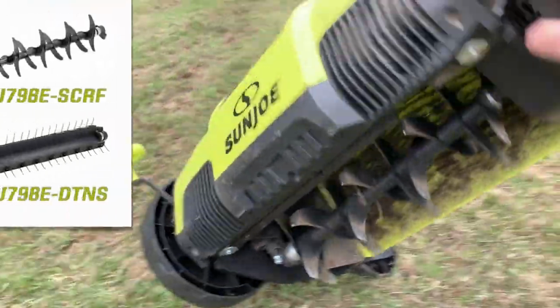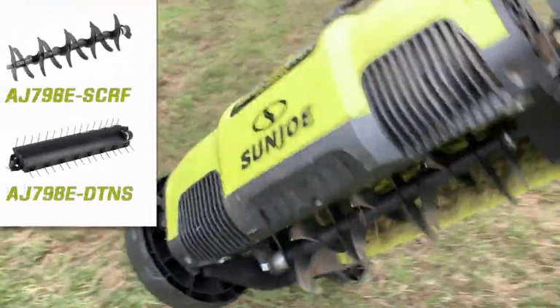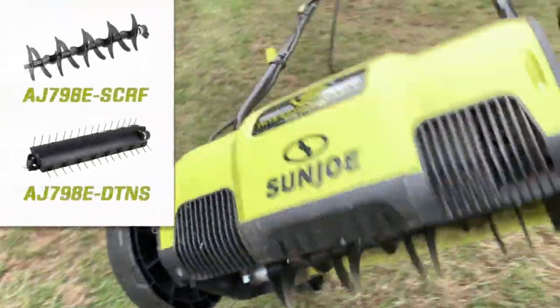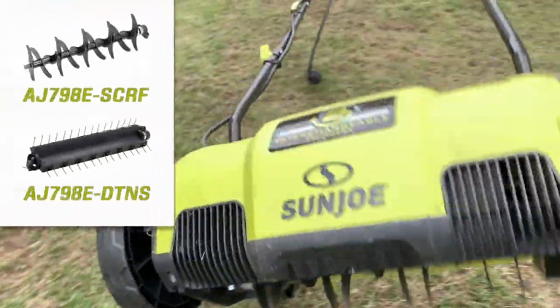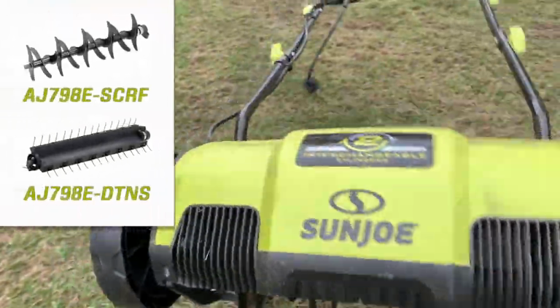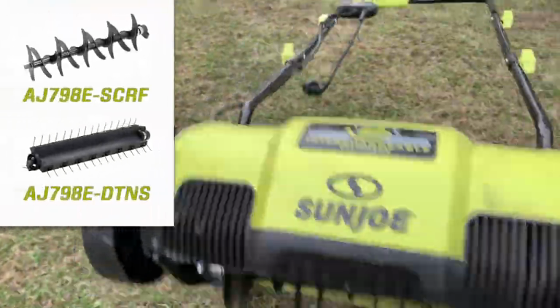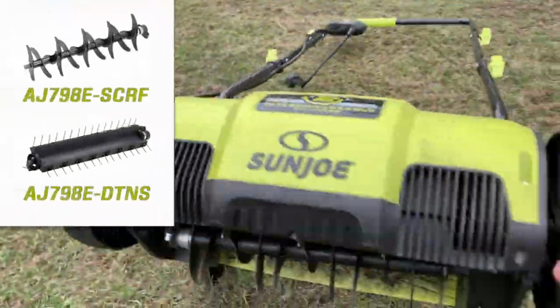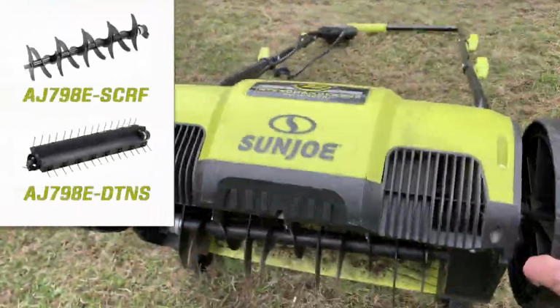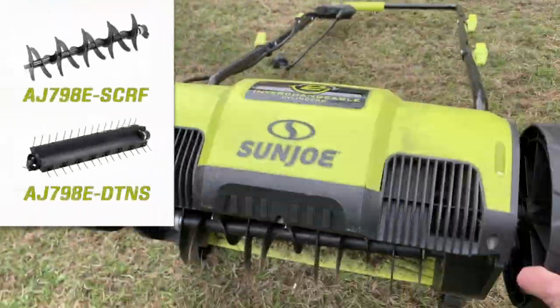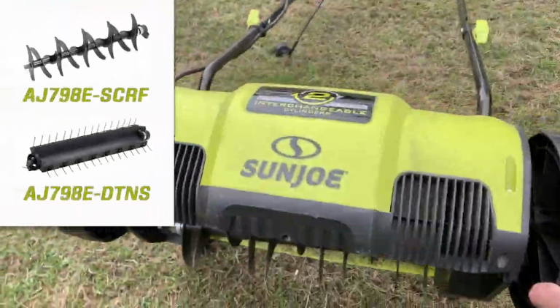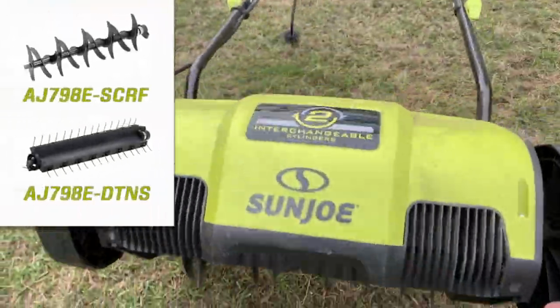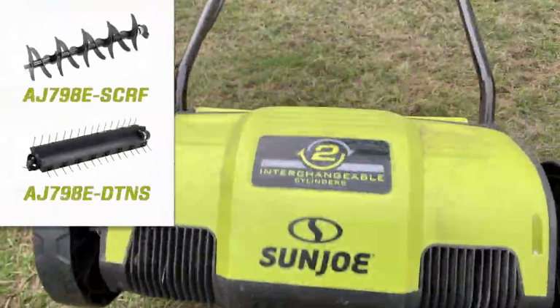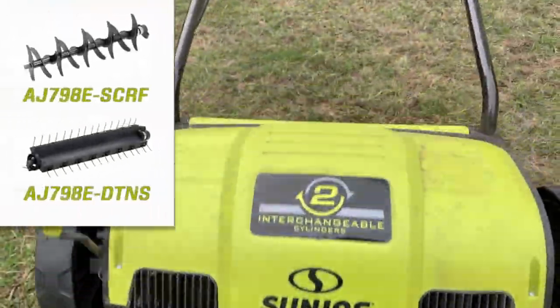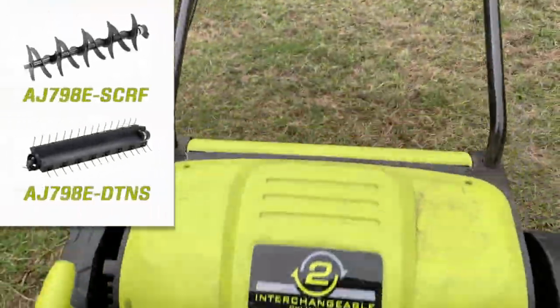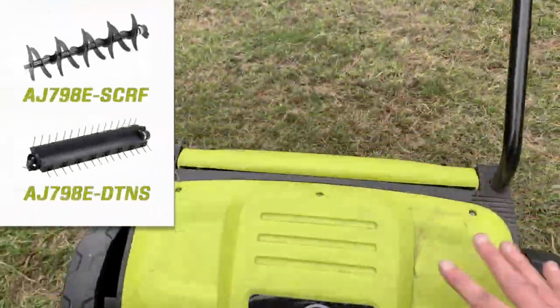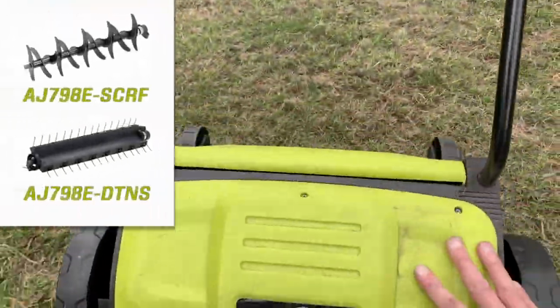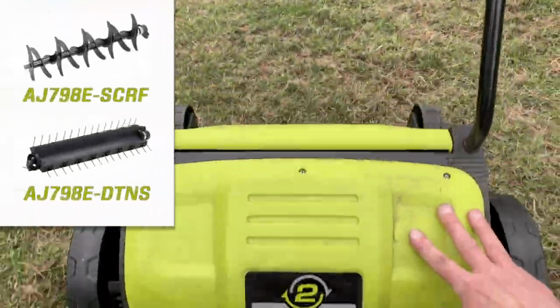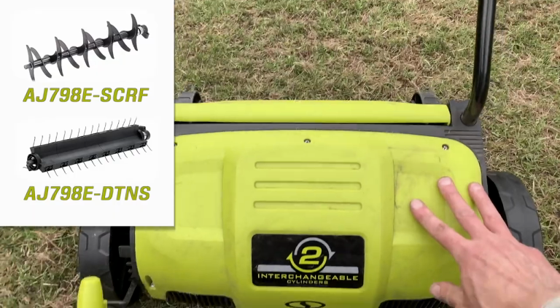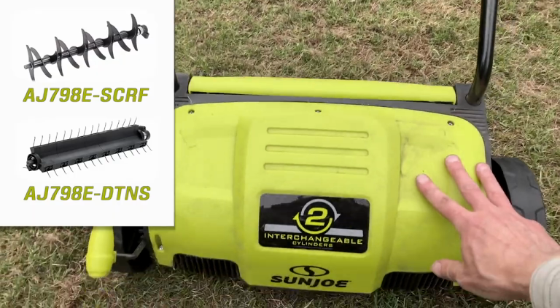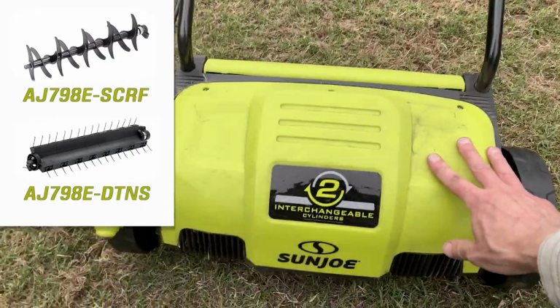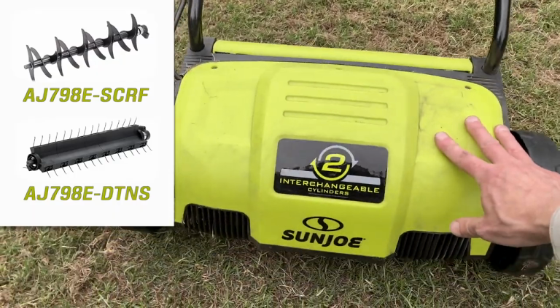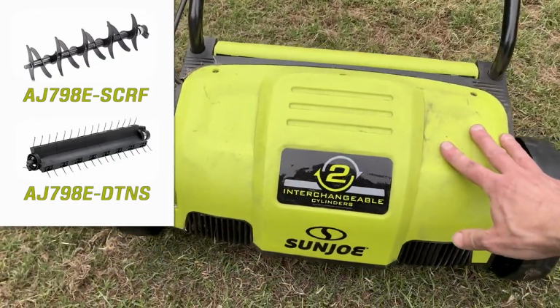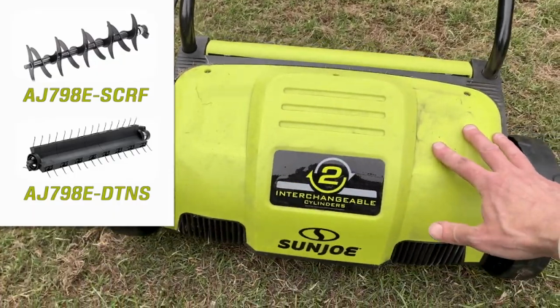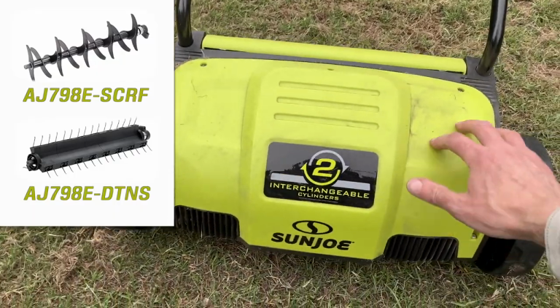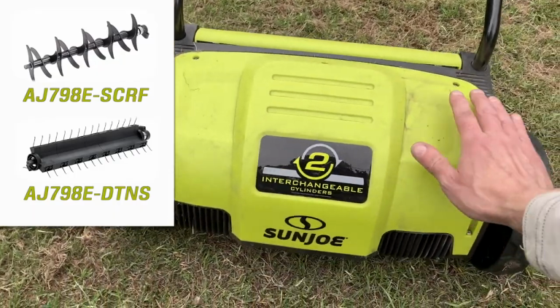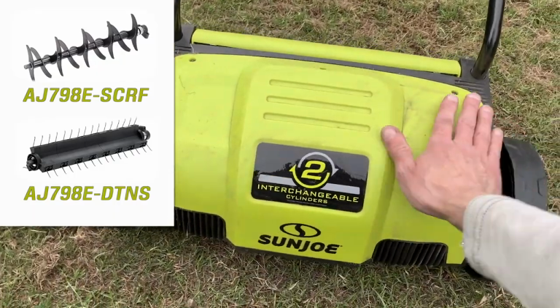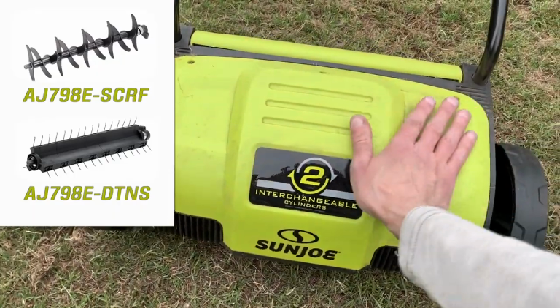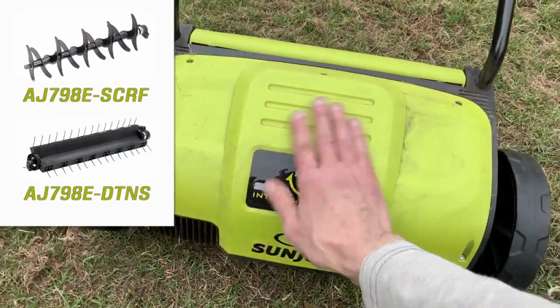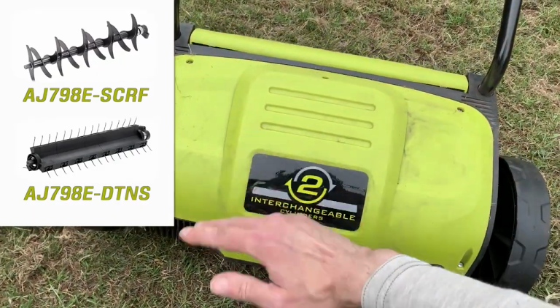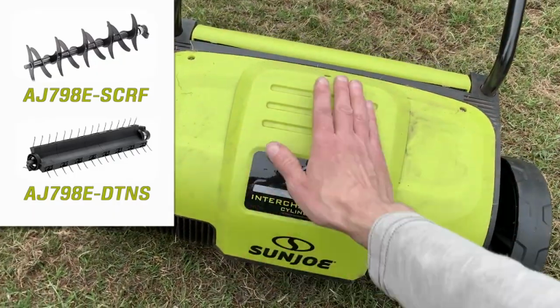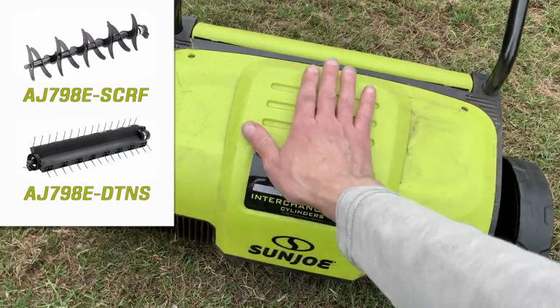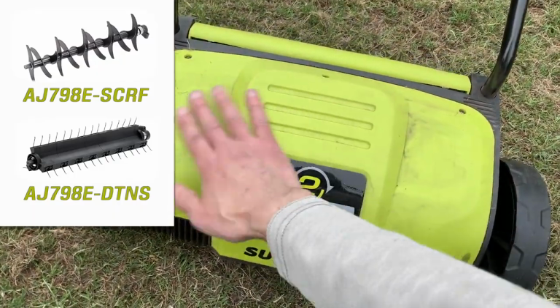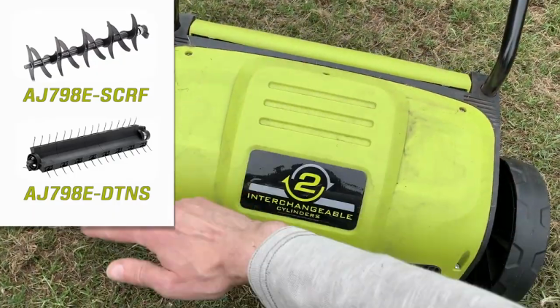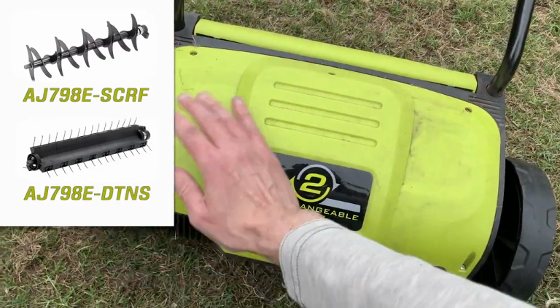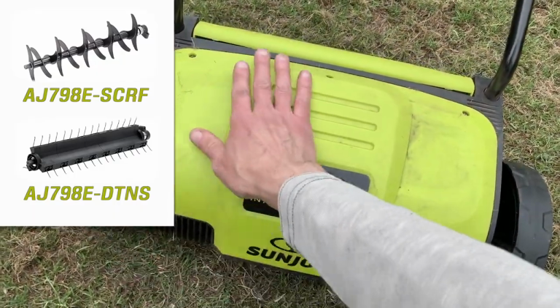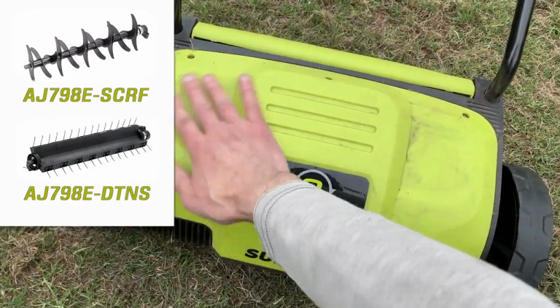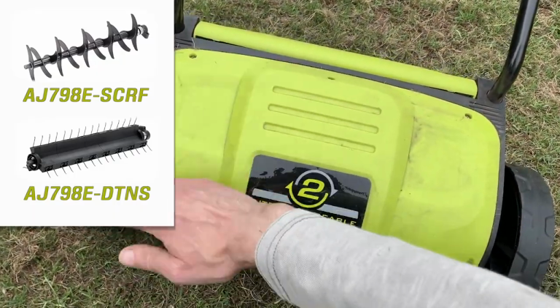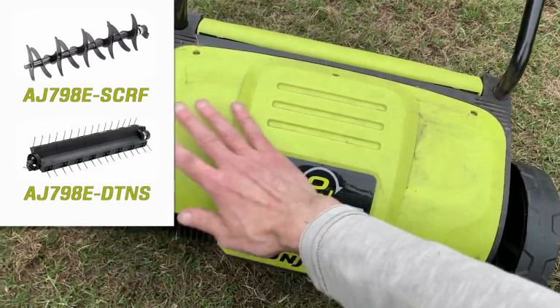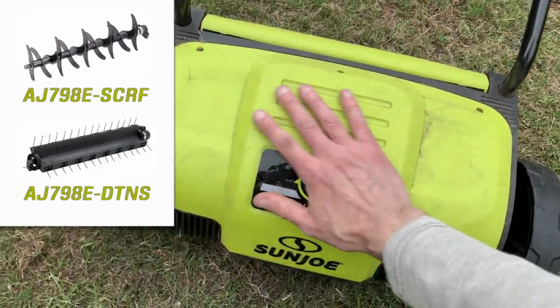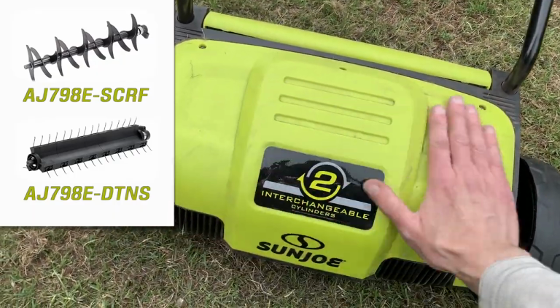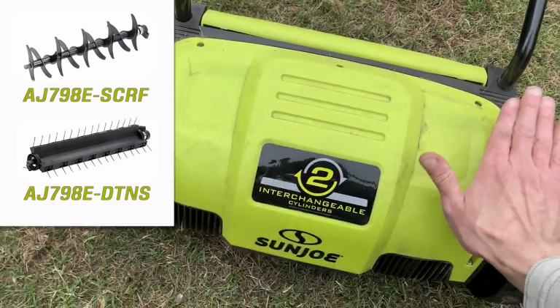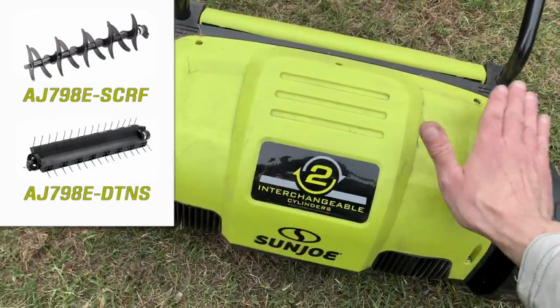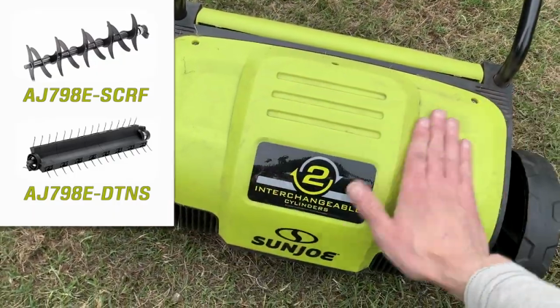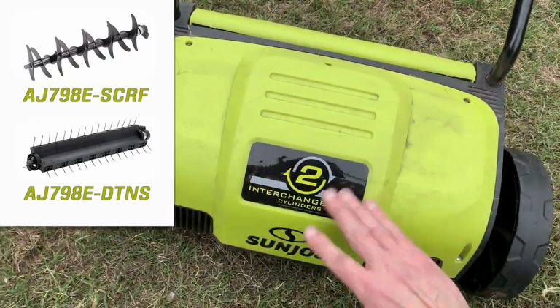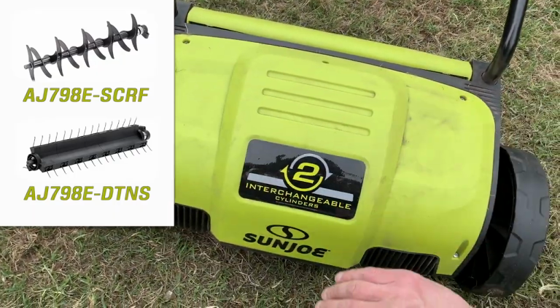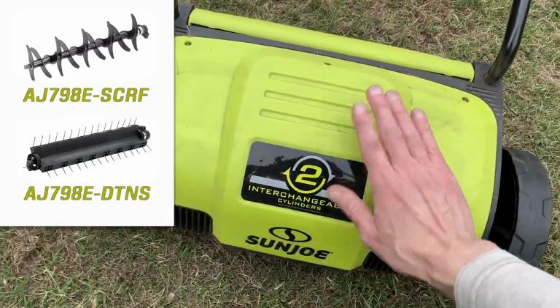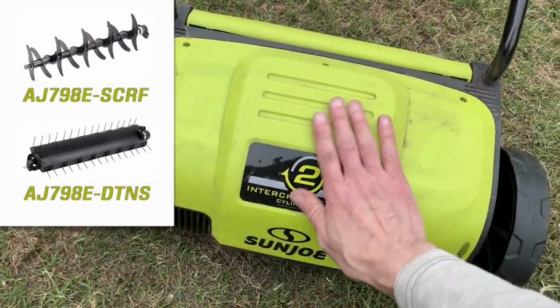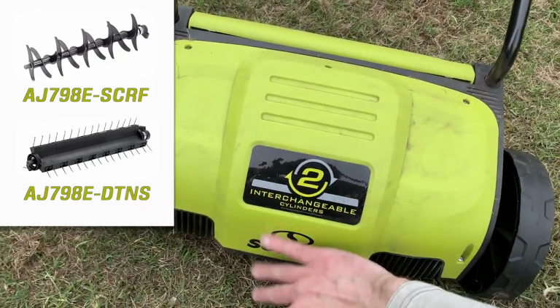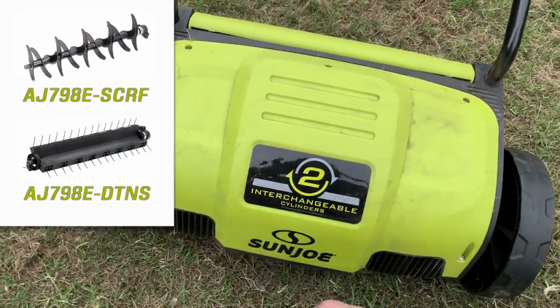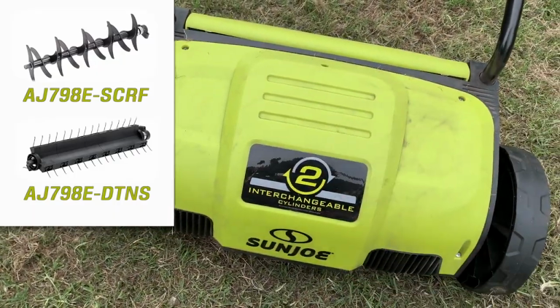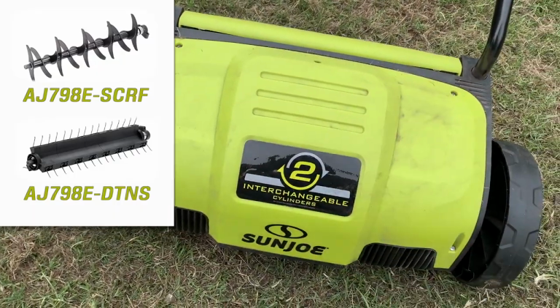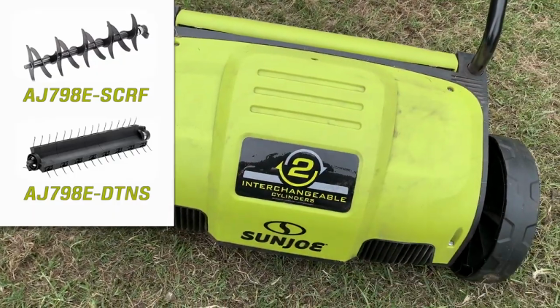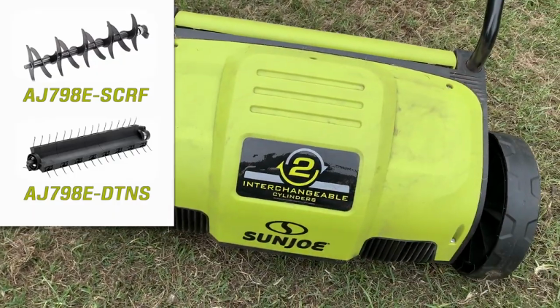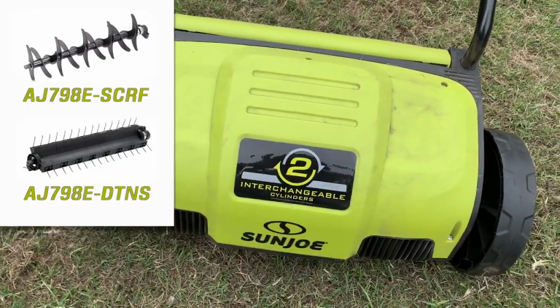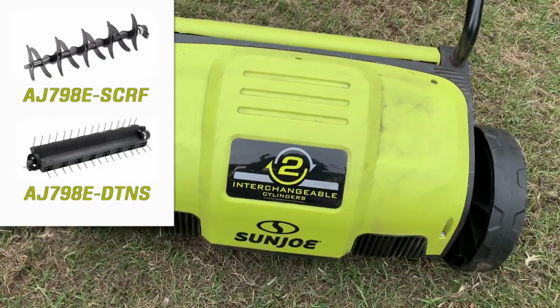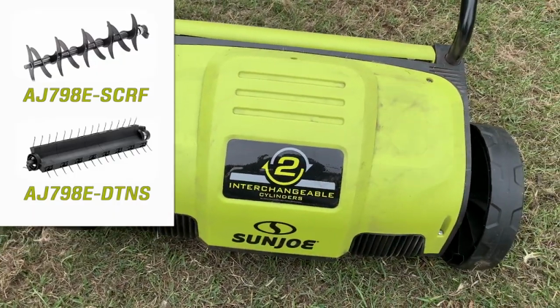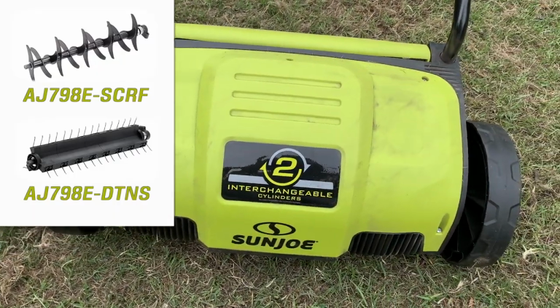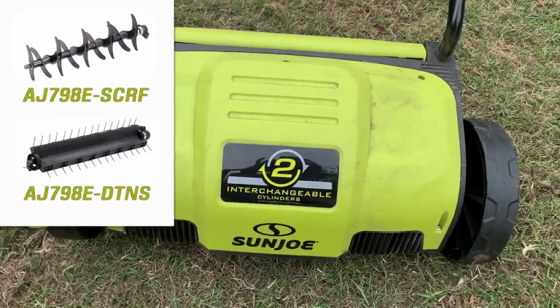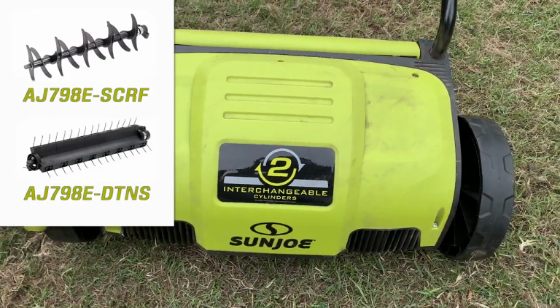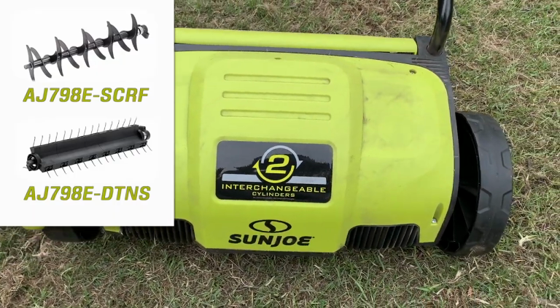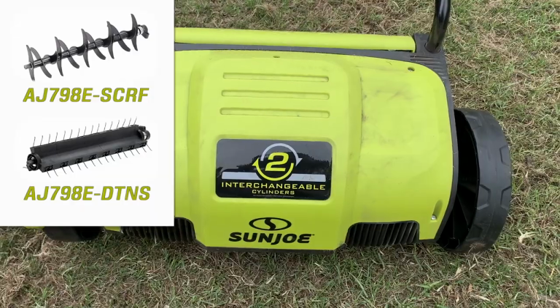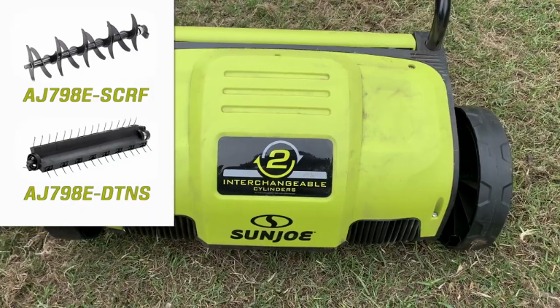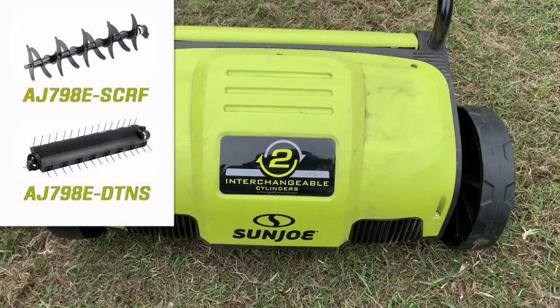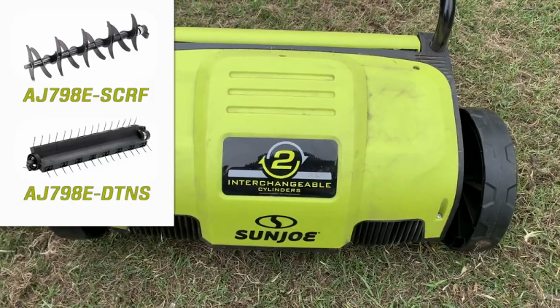Too many impacts on large rocks and roots over time will throw this thing out of balance. Here are the replacement part numbers, although as of the making of this video these parts aren't available yet. Come on, Sun Snow Joe. Number three — the tool is a good value.